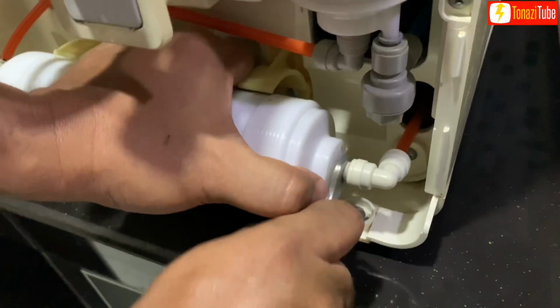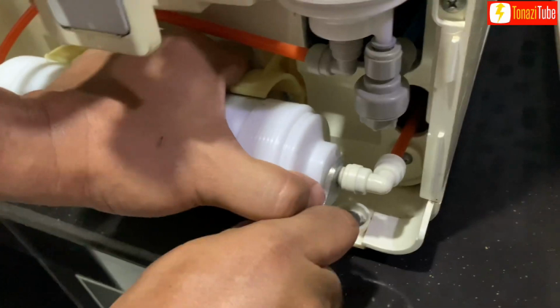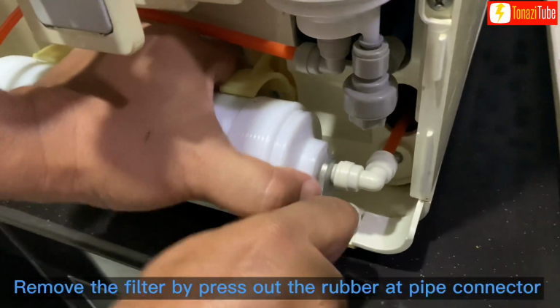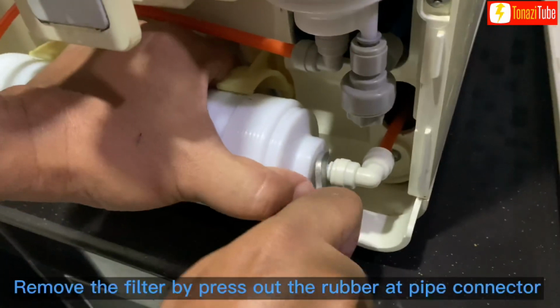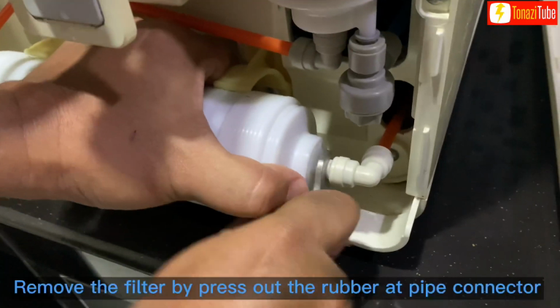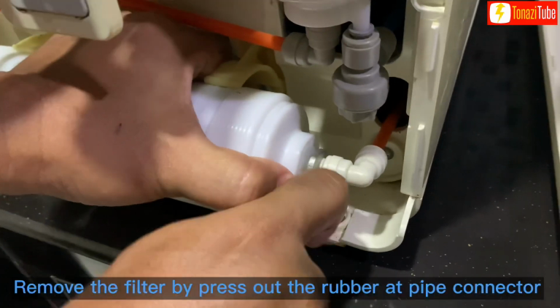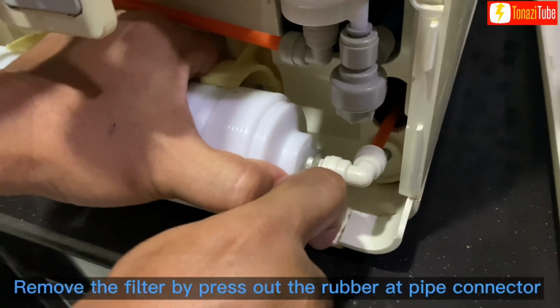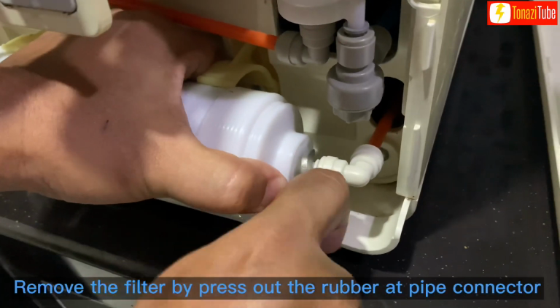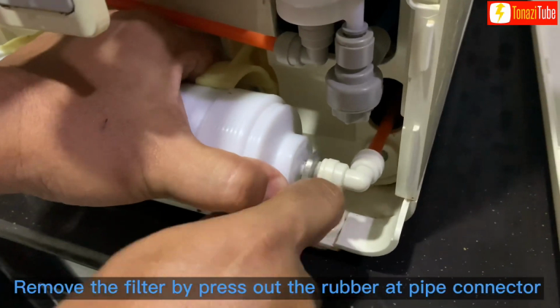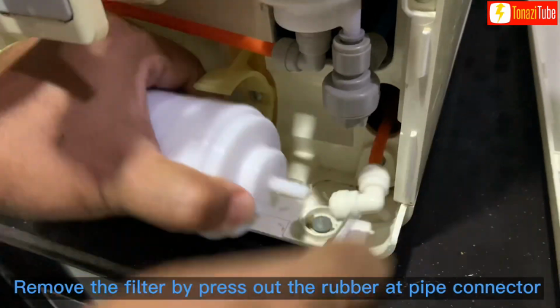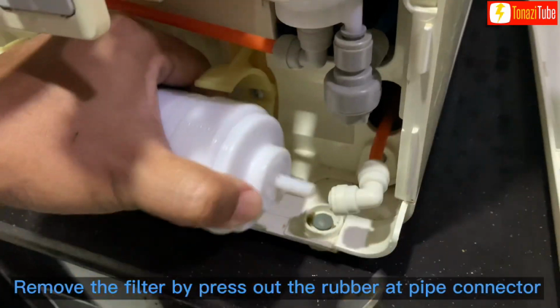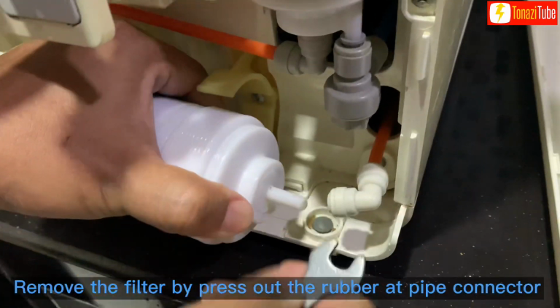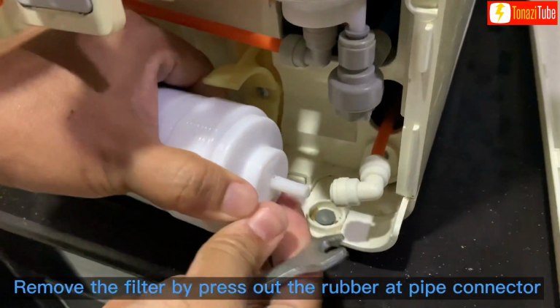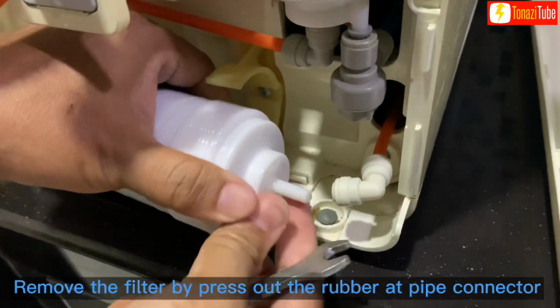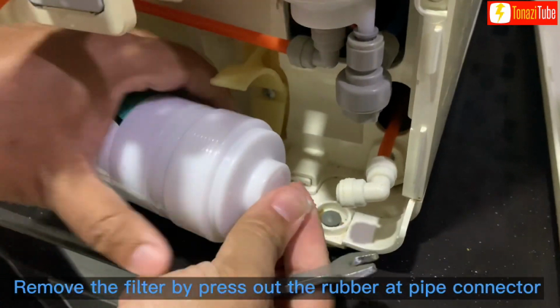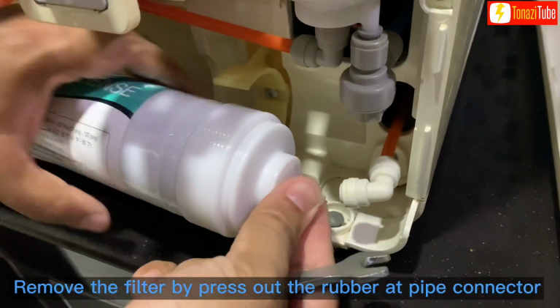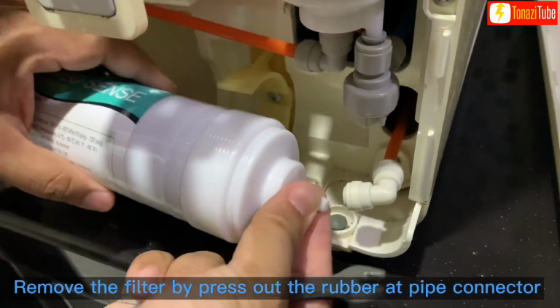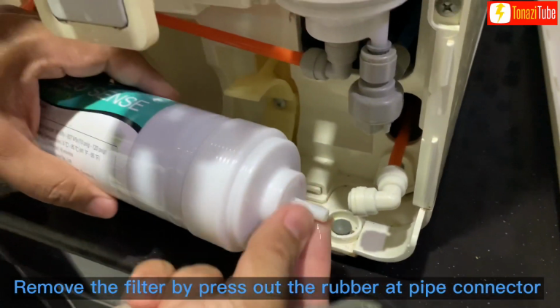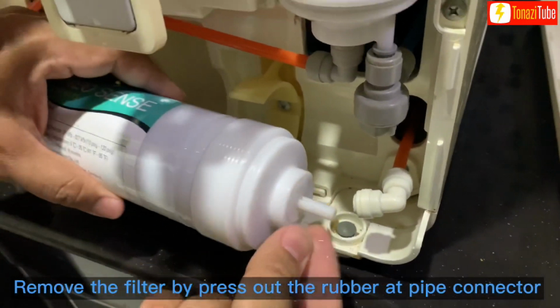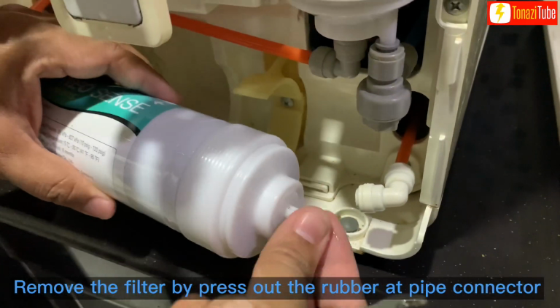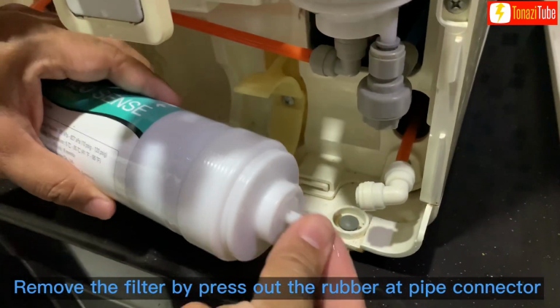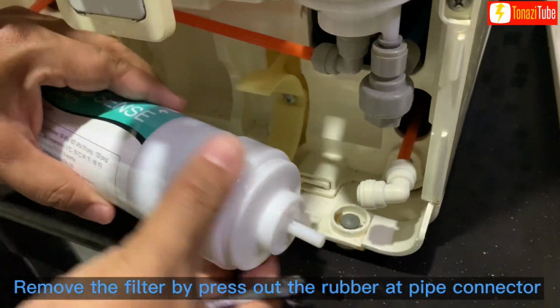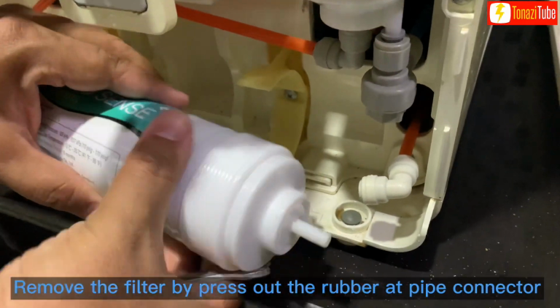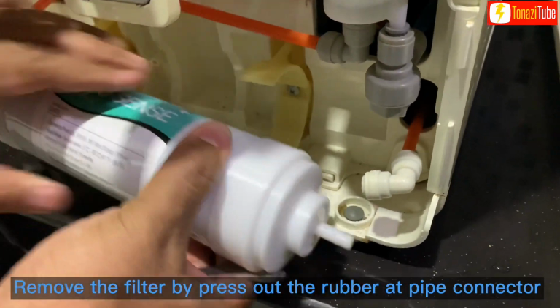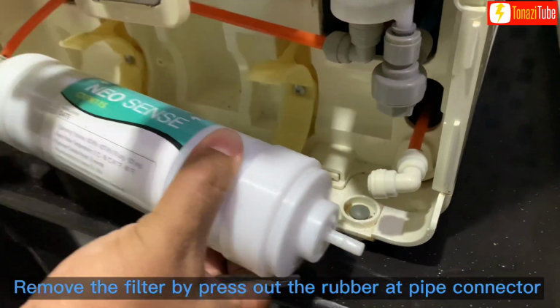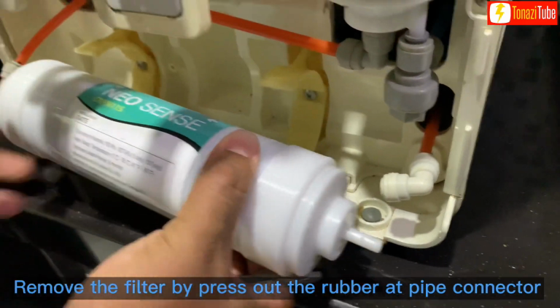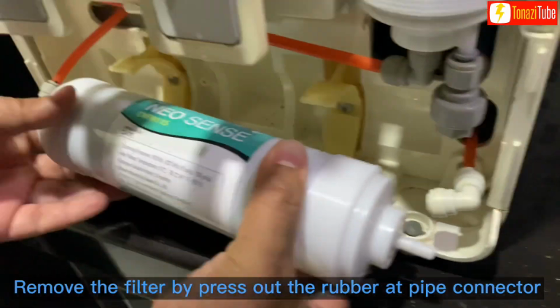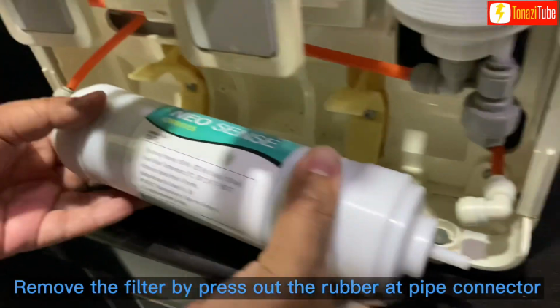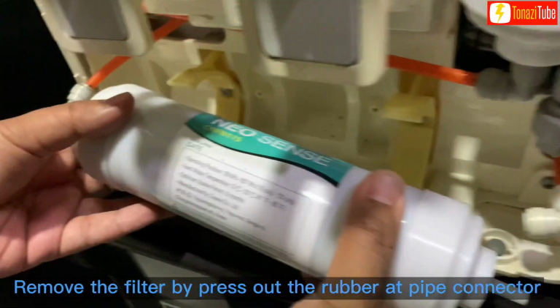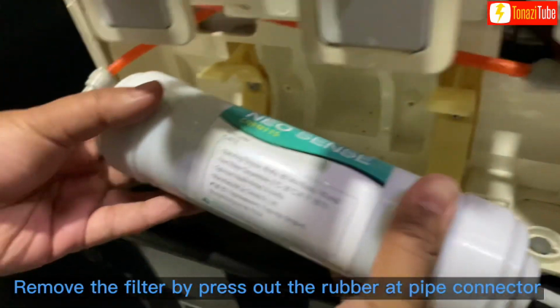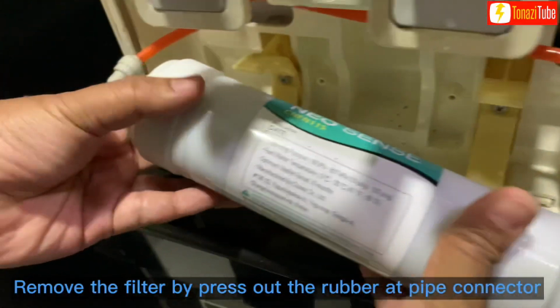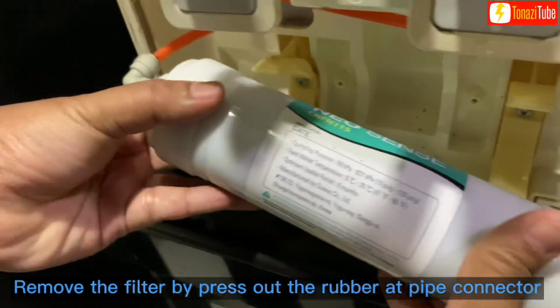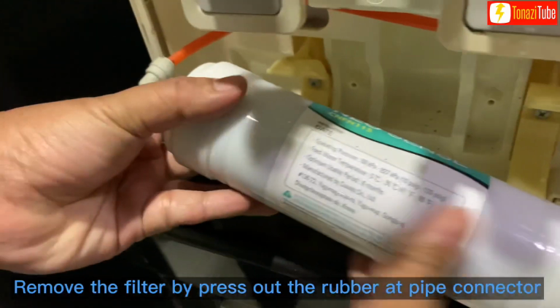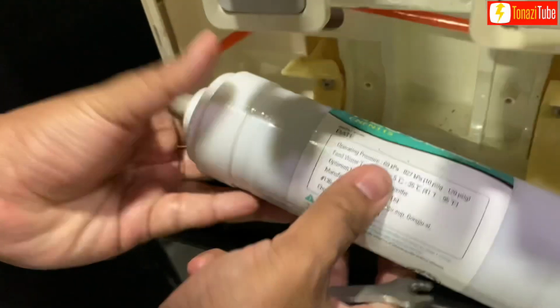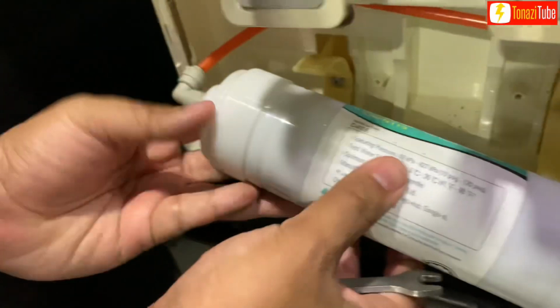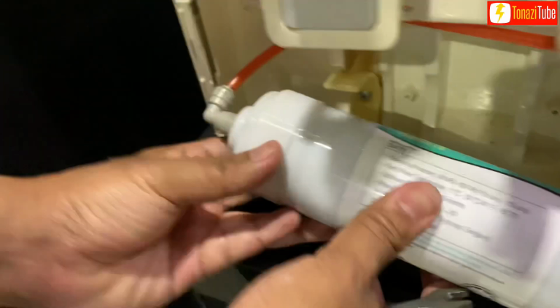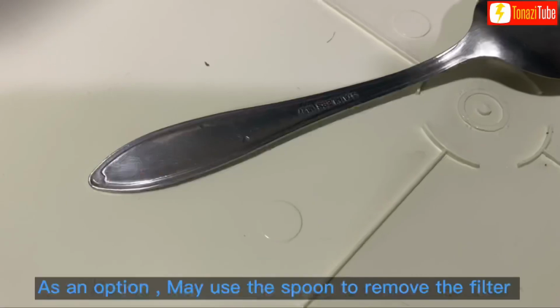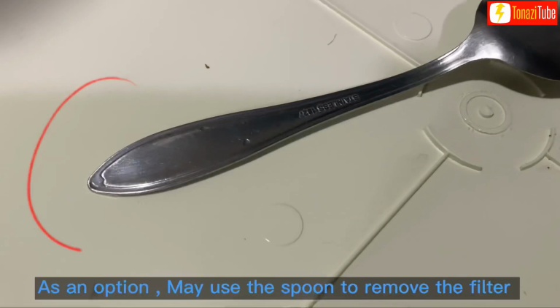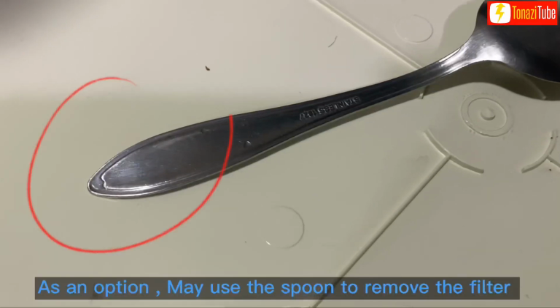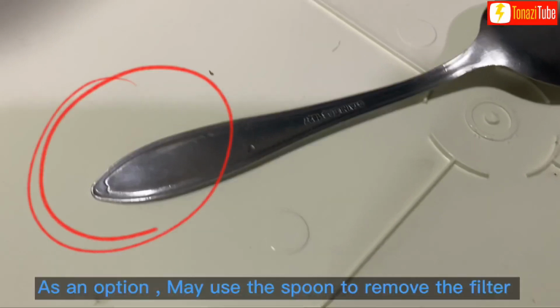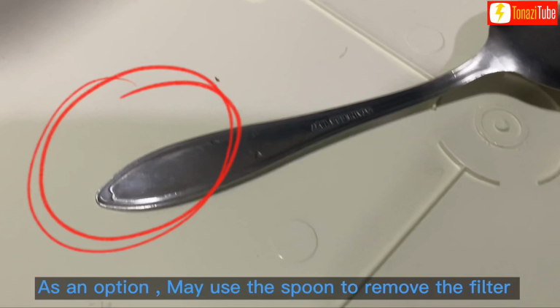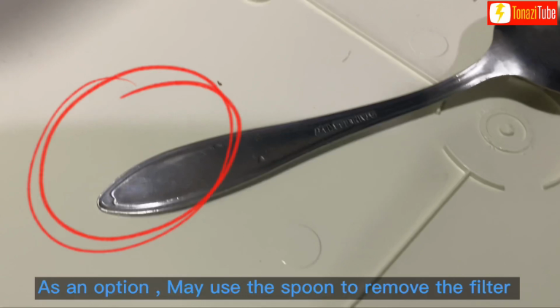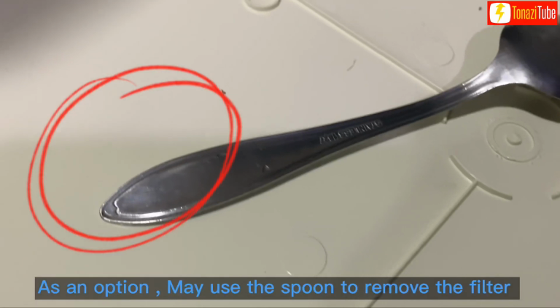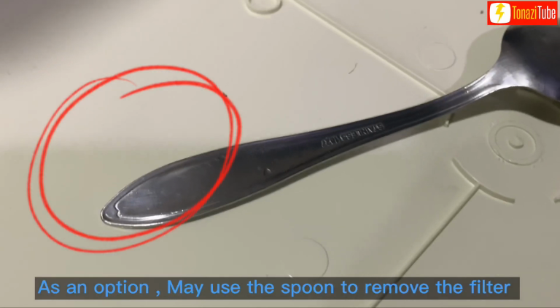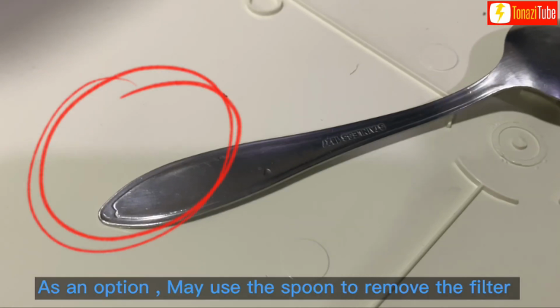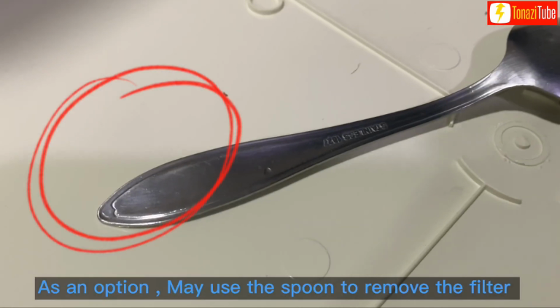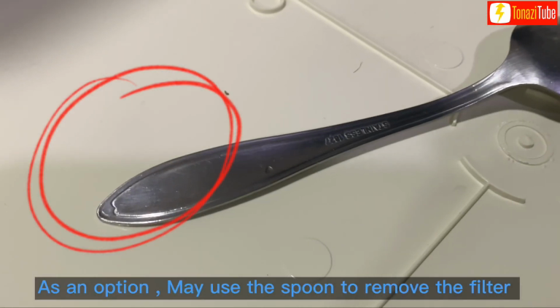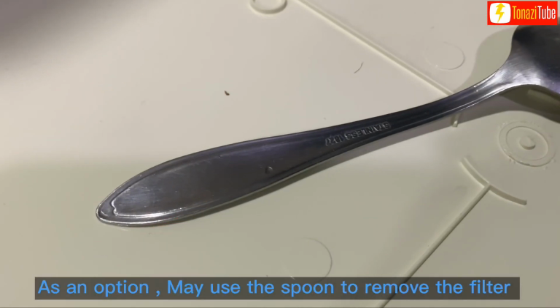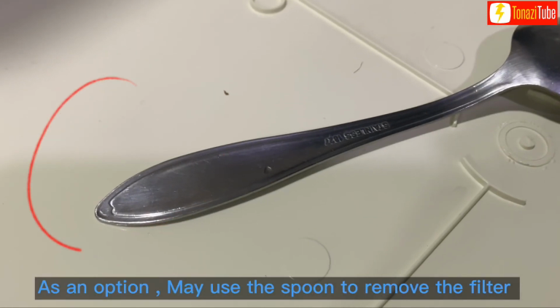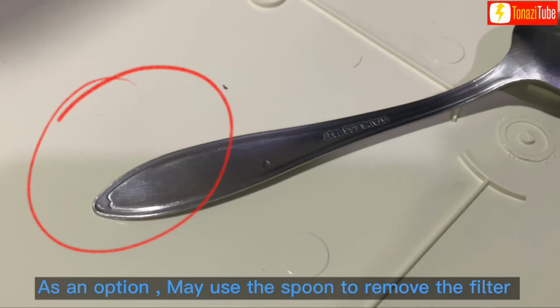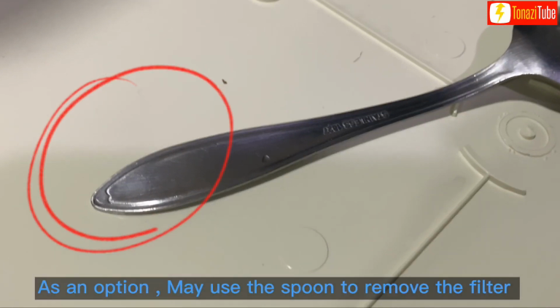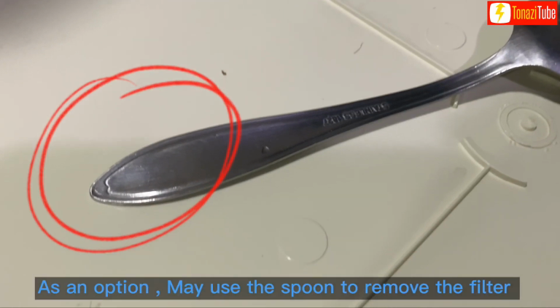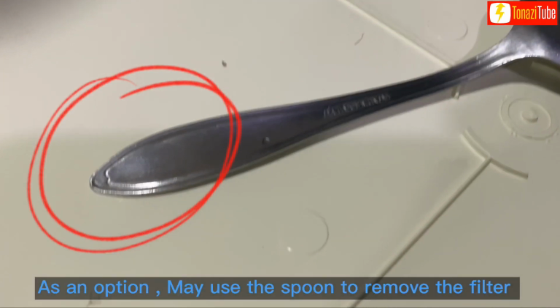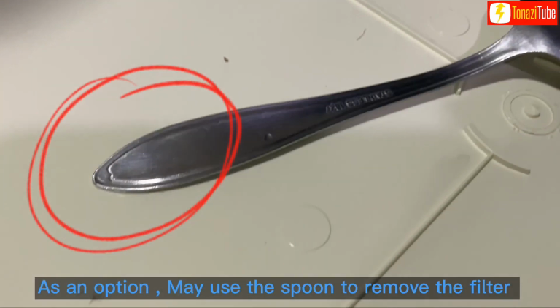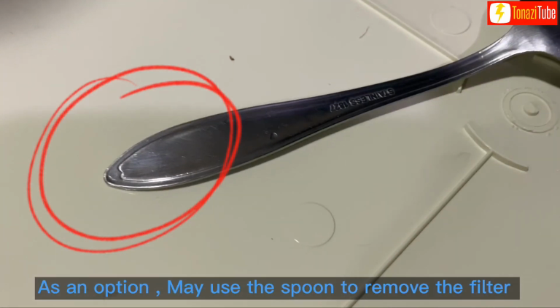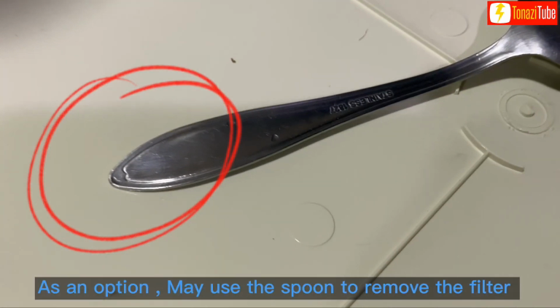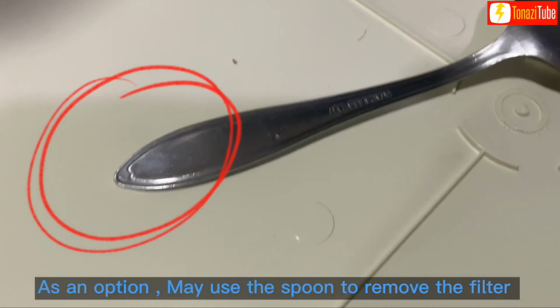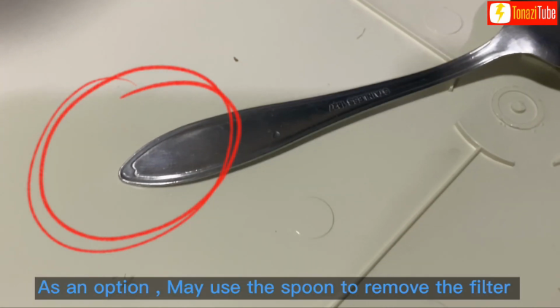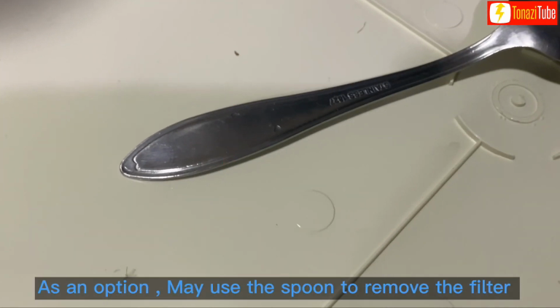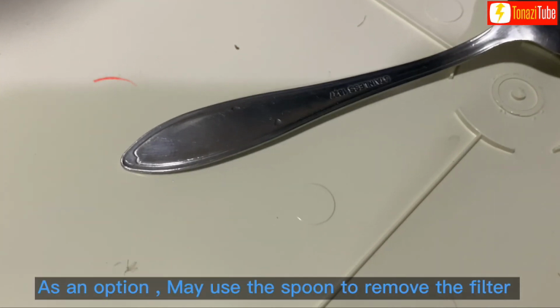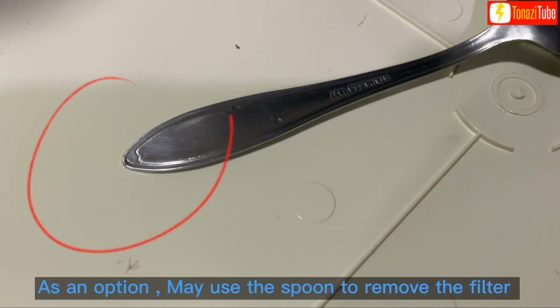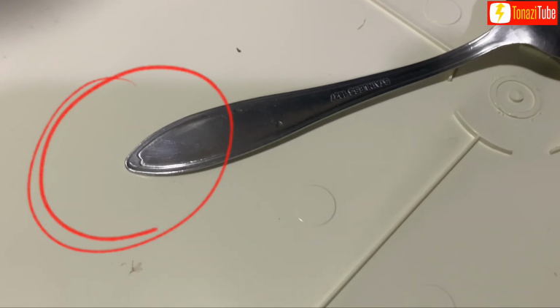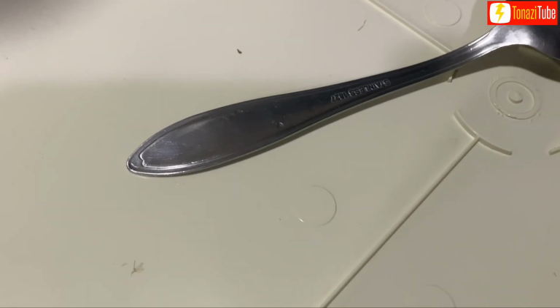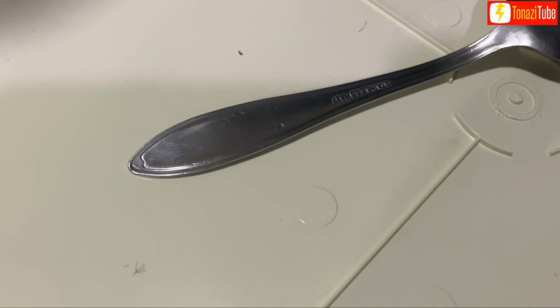Remove the filter by pressing out the rubber at the pipe connector. As an option, you may use a spoon to remove the filter.